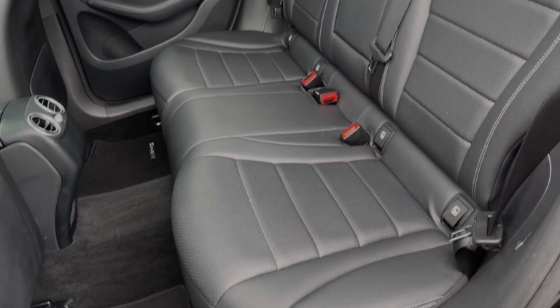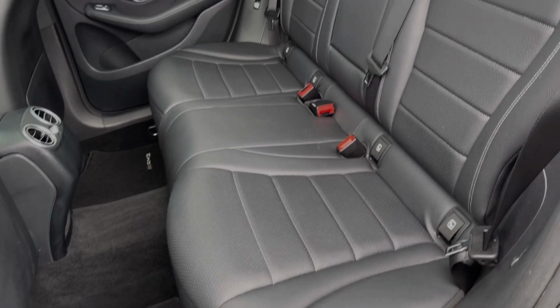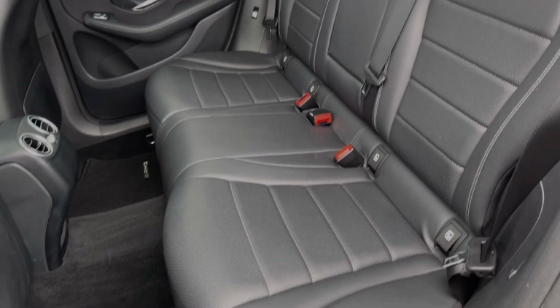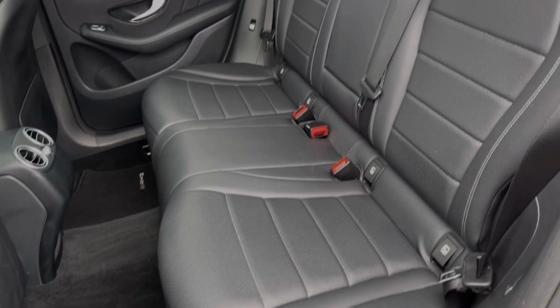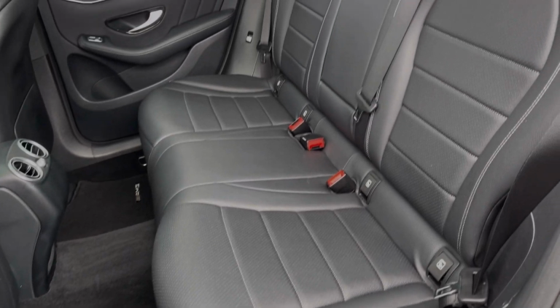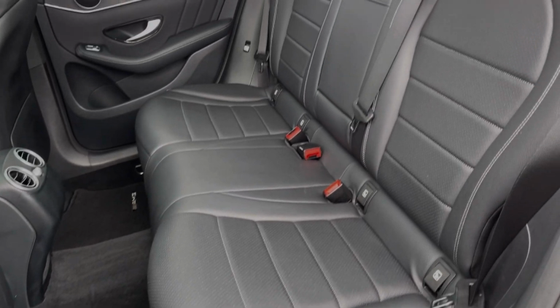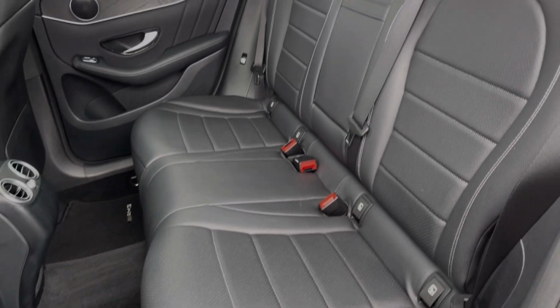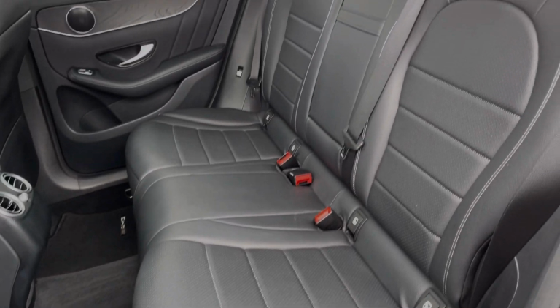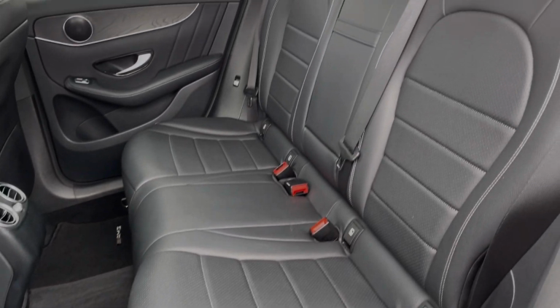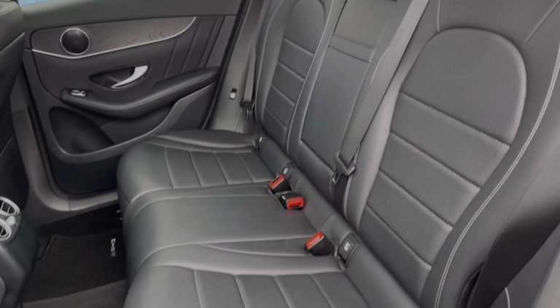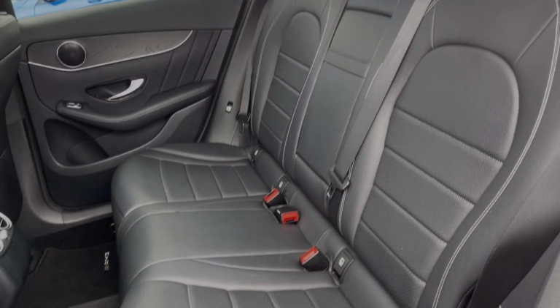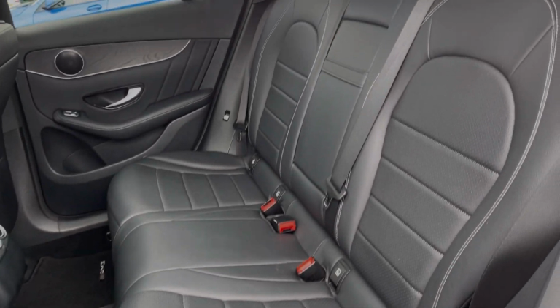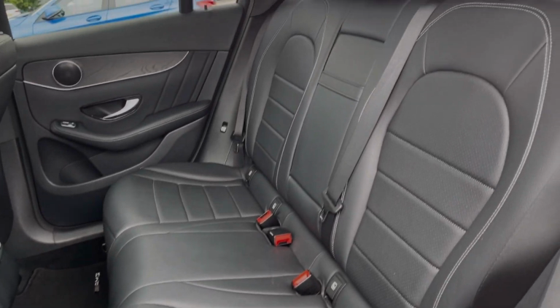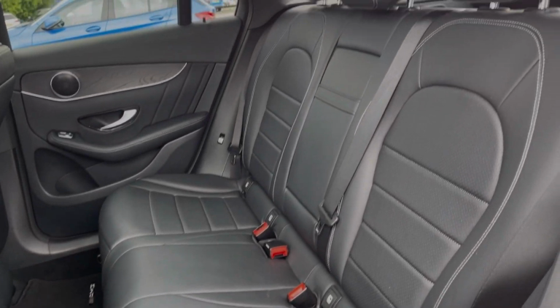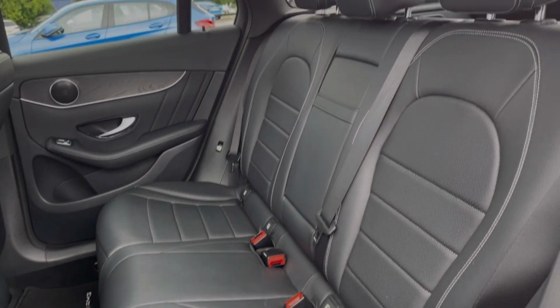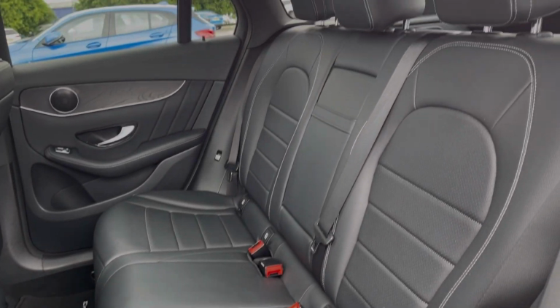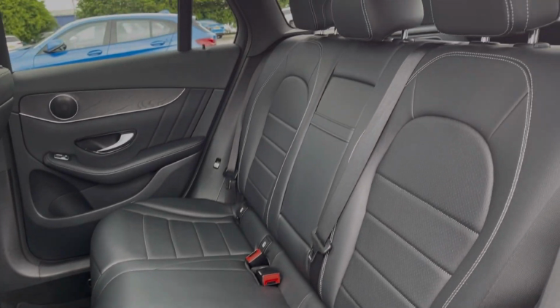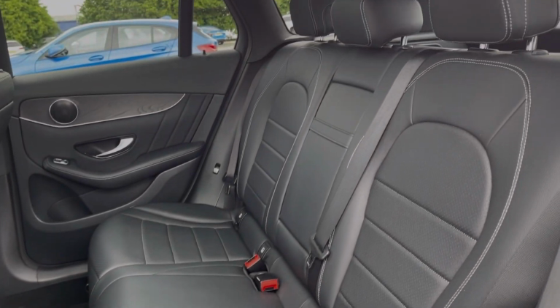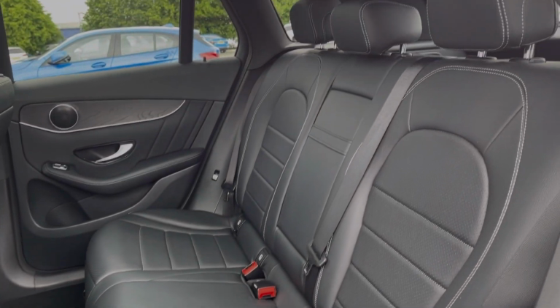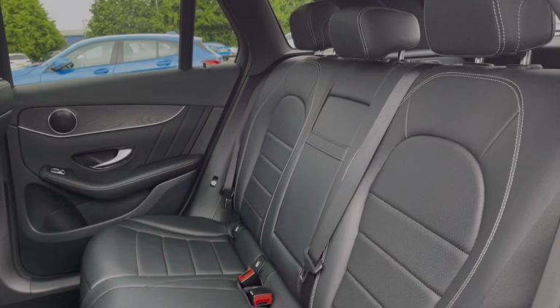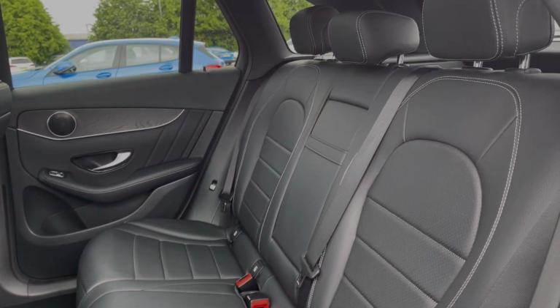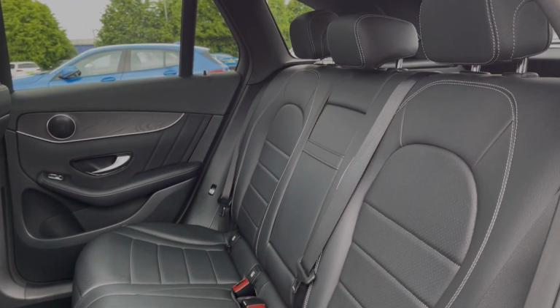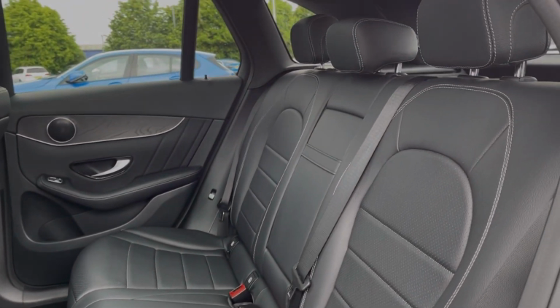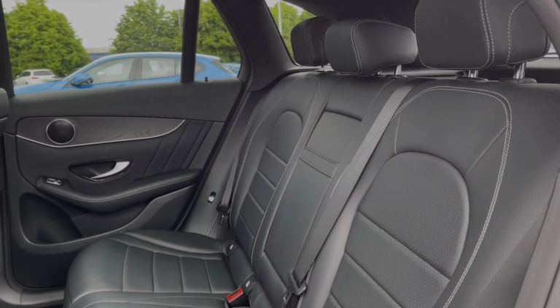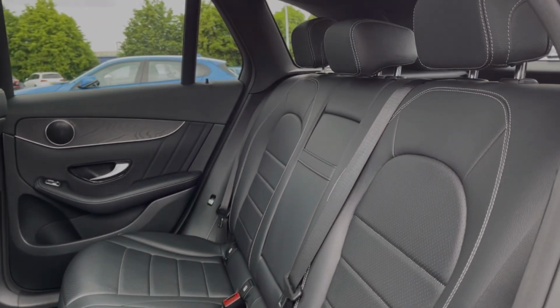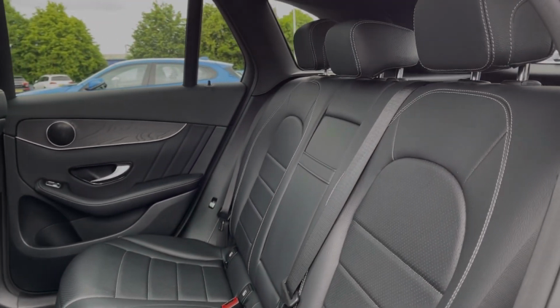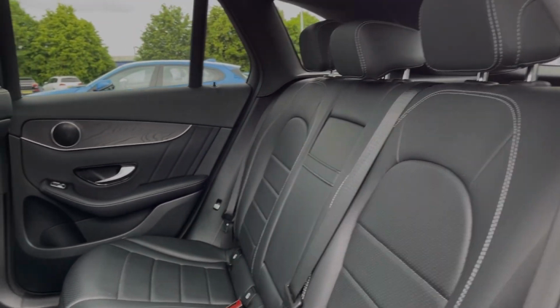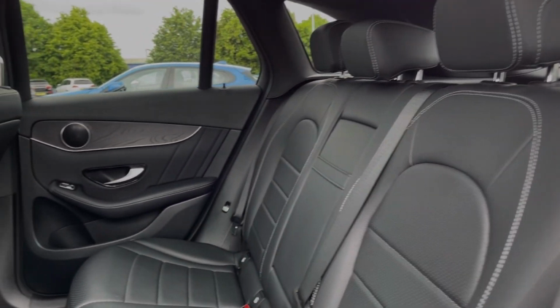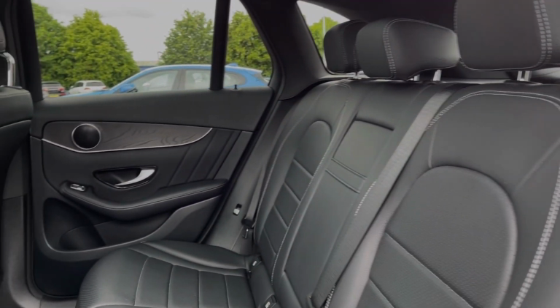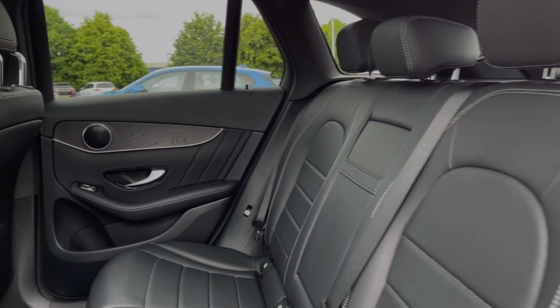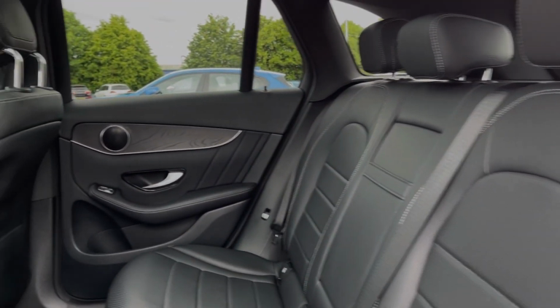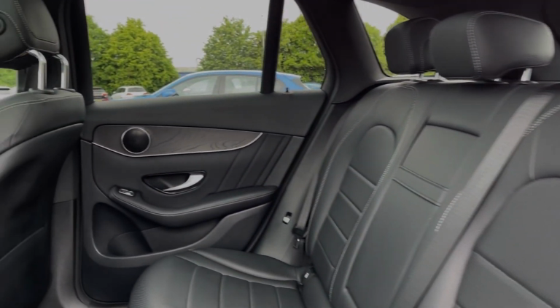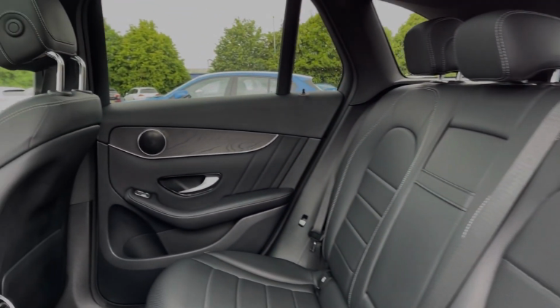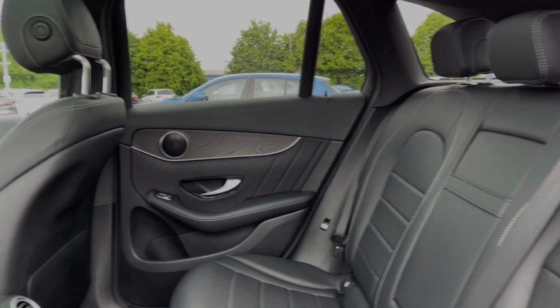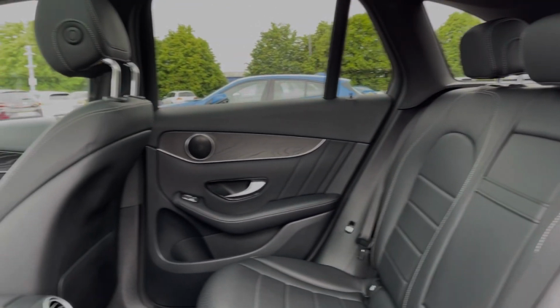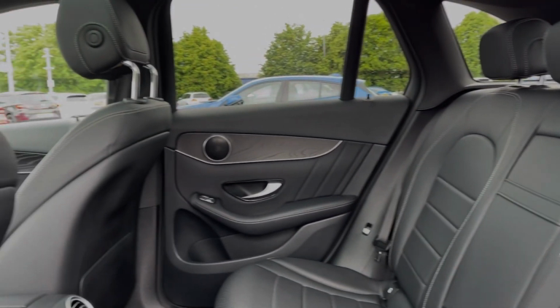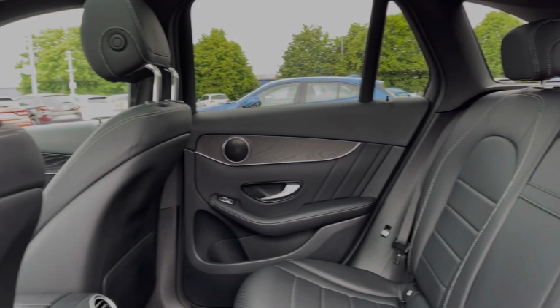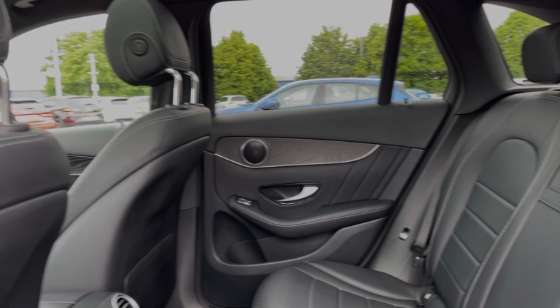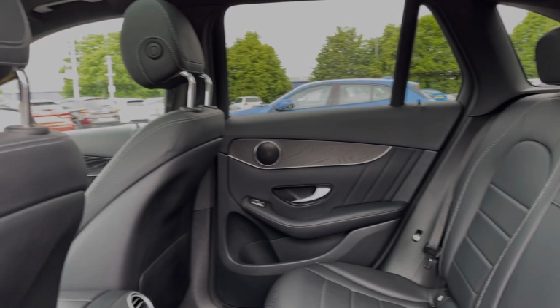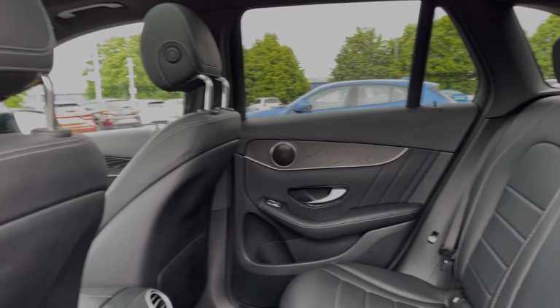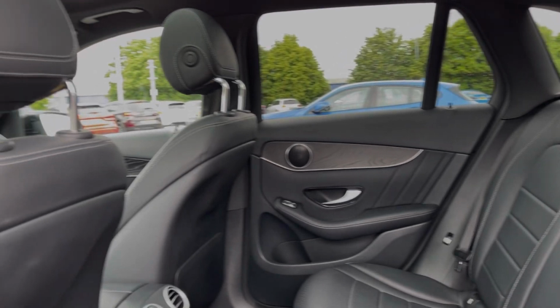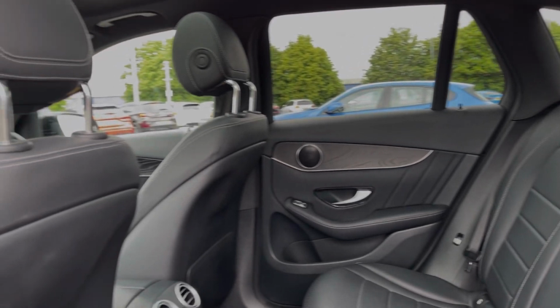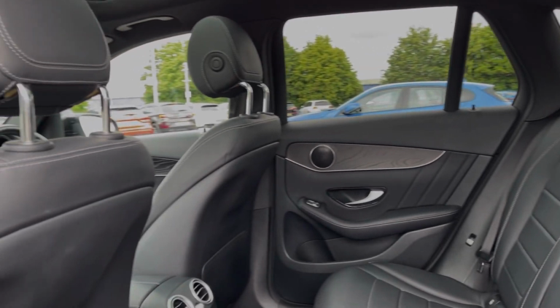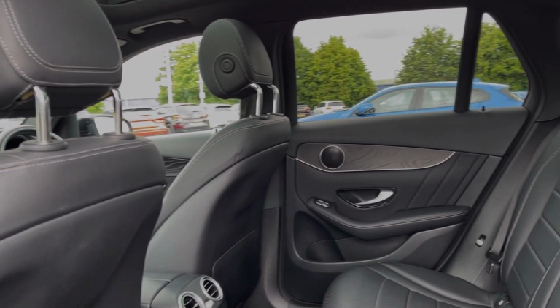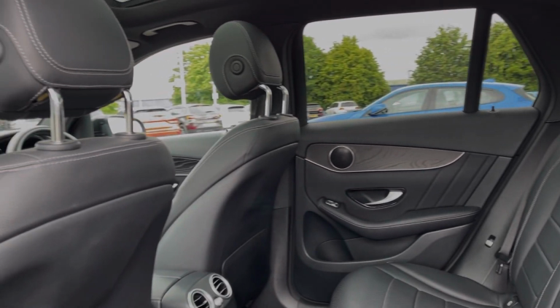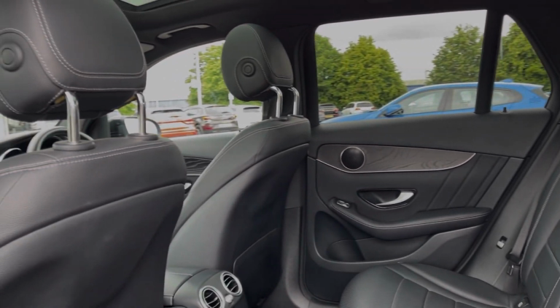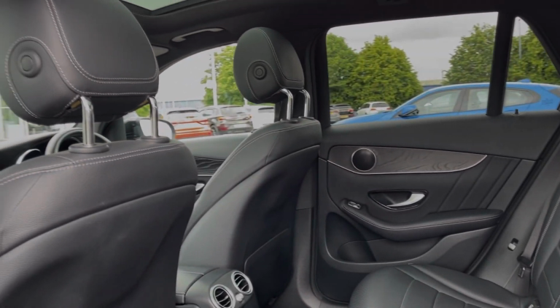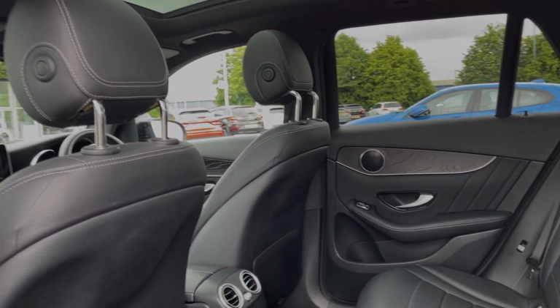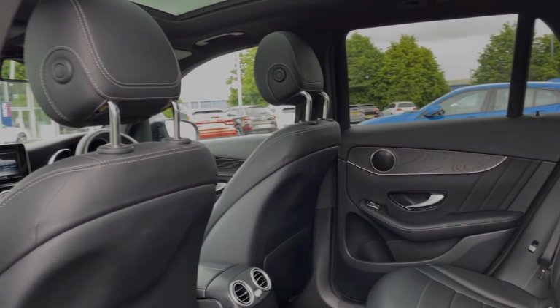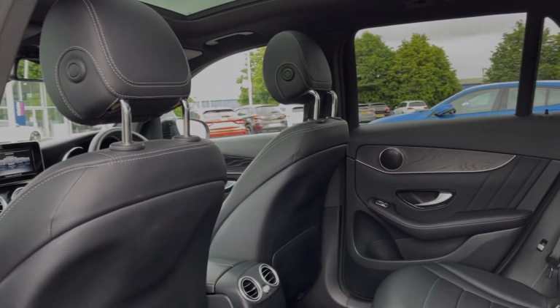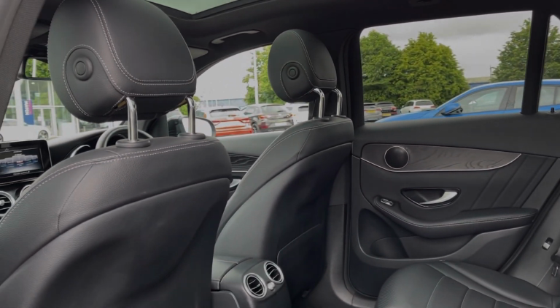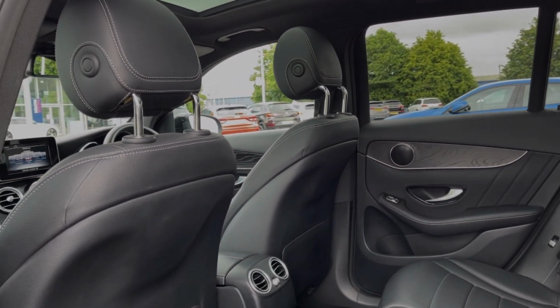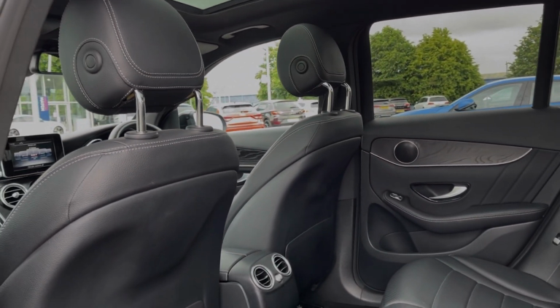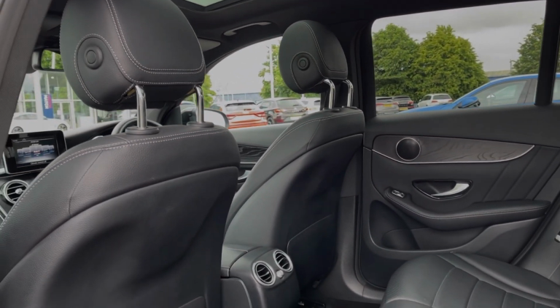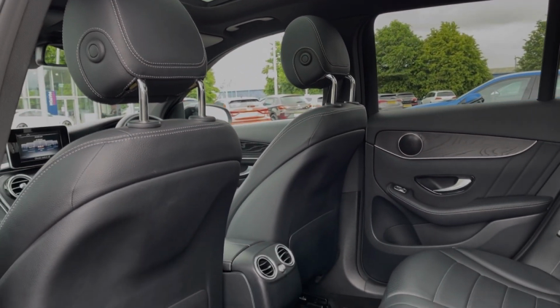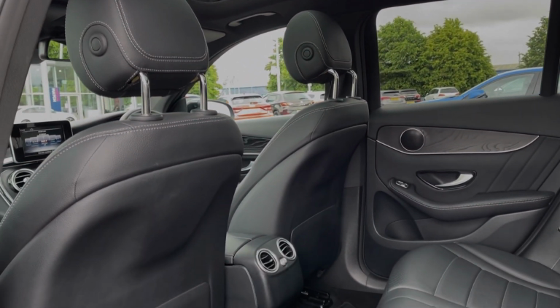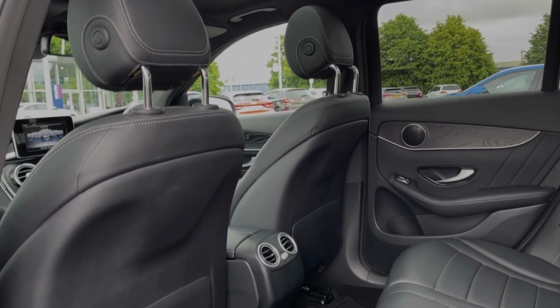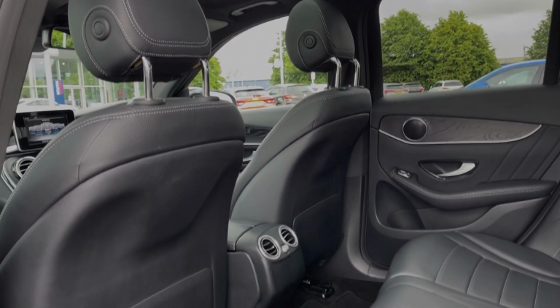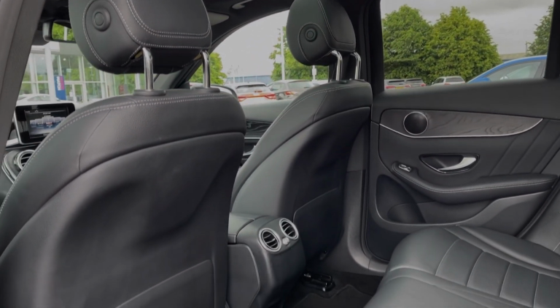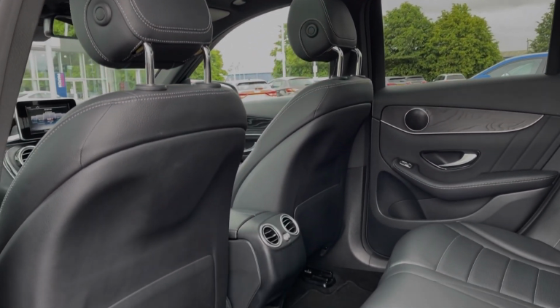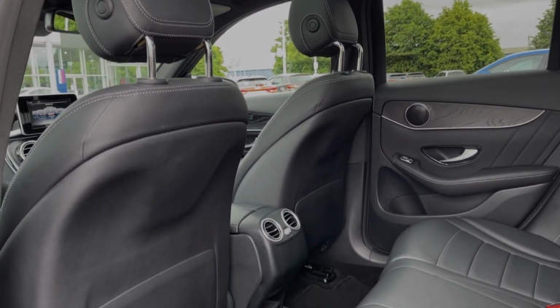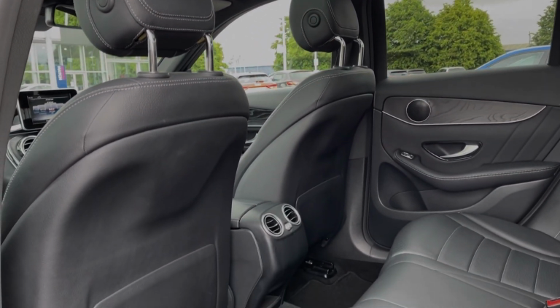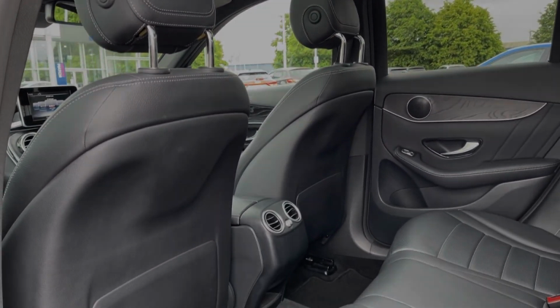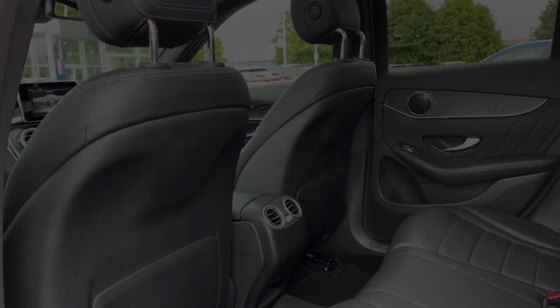Into the rear seats themselves, you can see they're finished in full Artico leather upholstery, and you will find ISOFIX points available on the outer two seats.